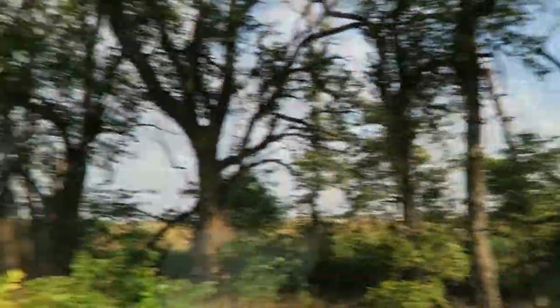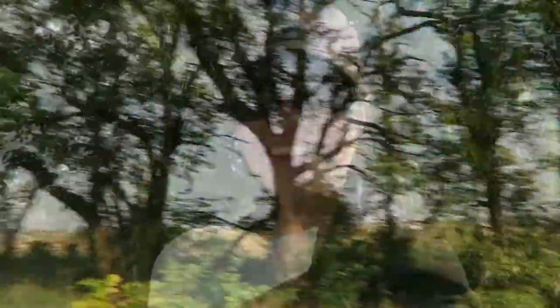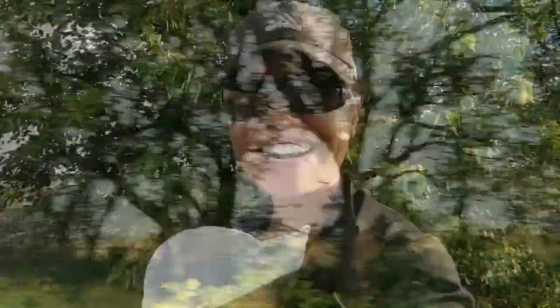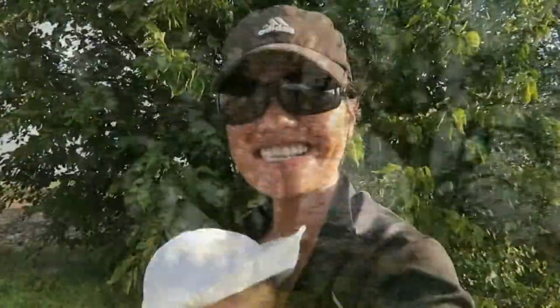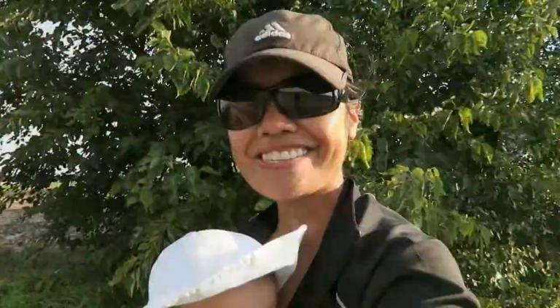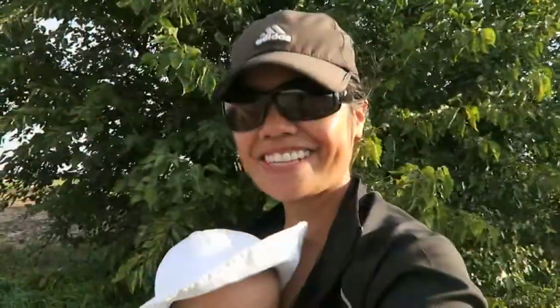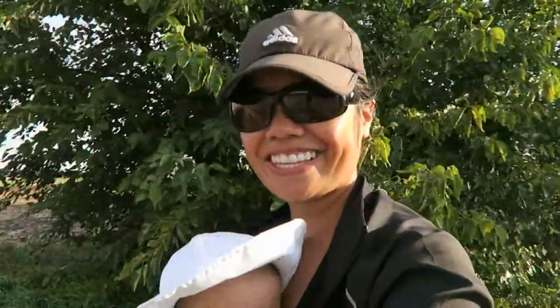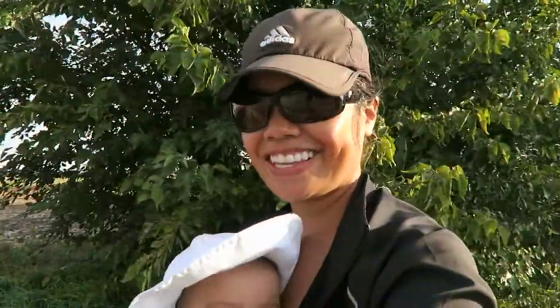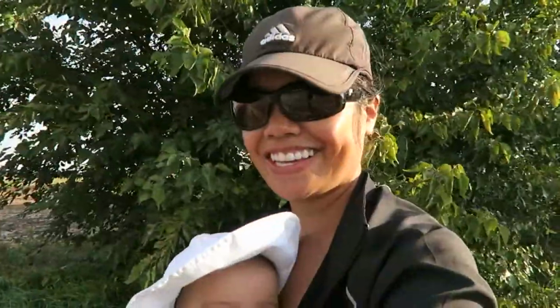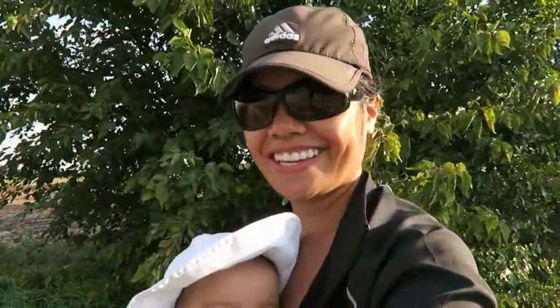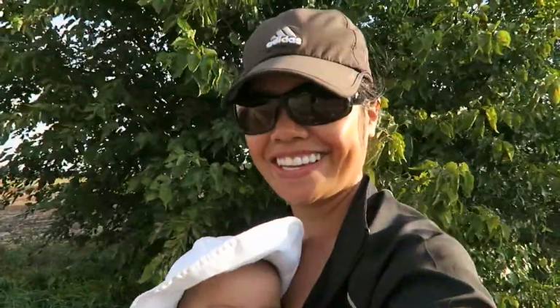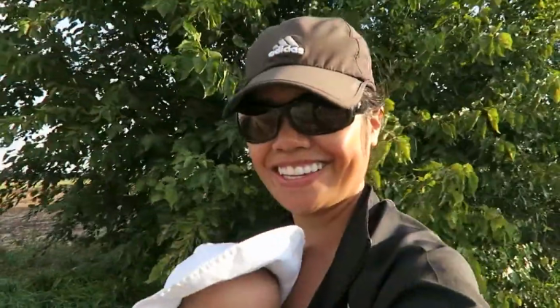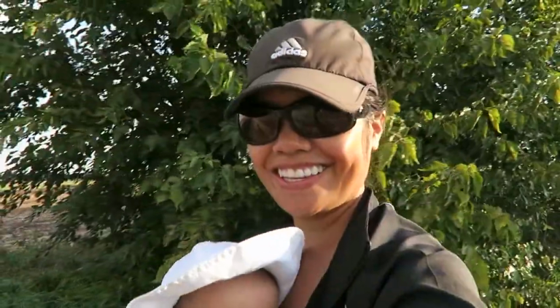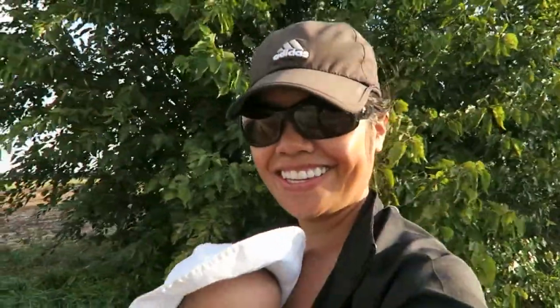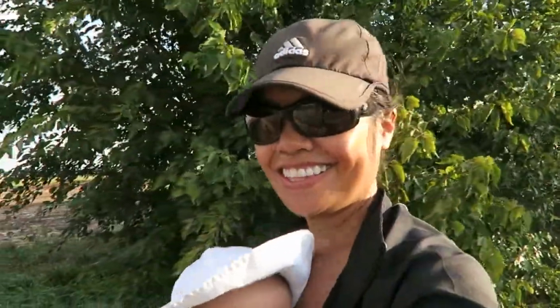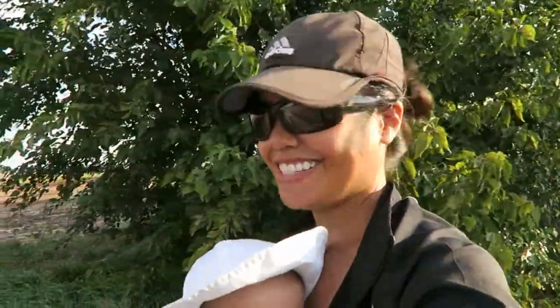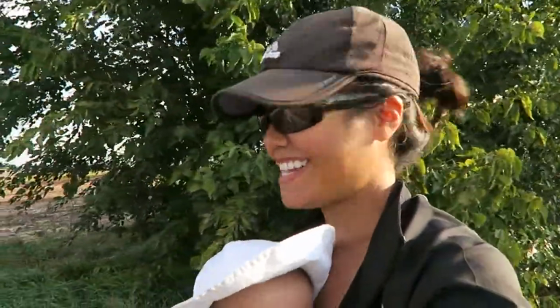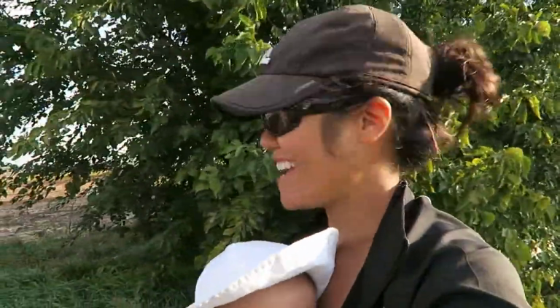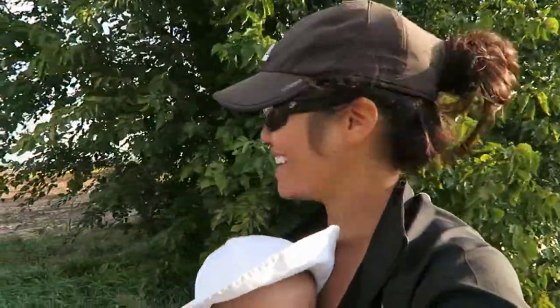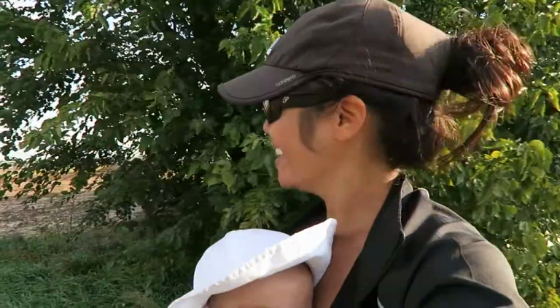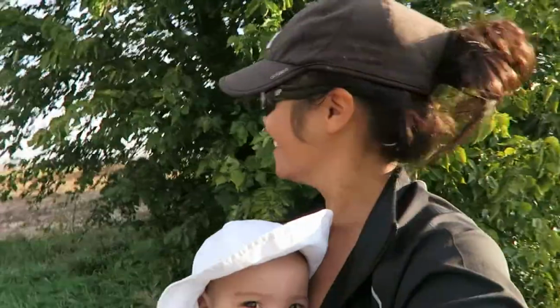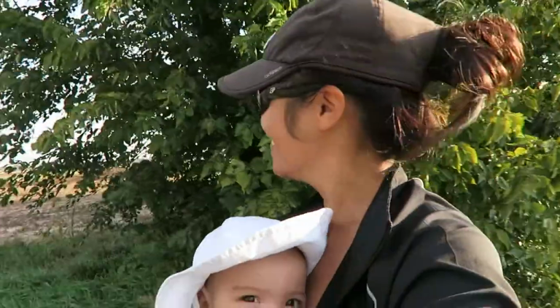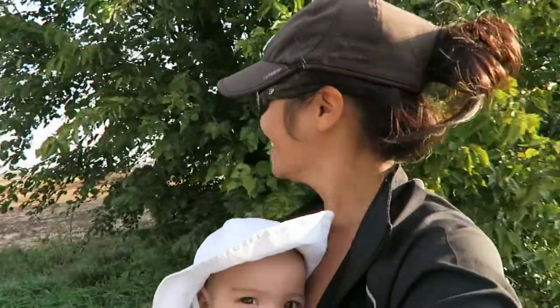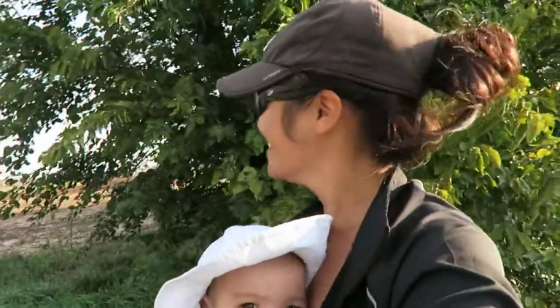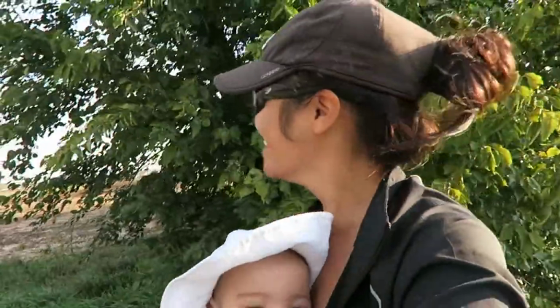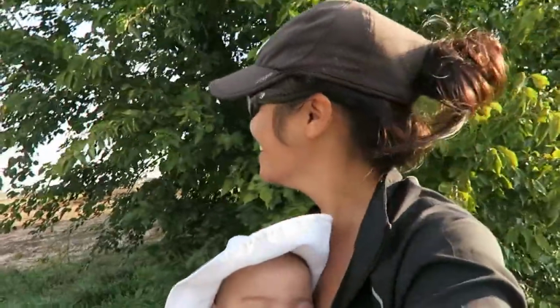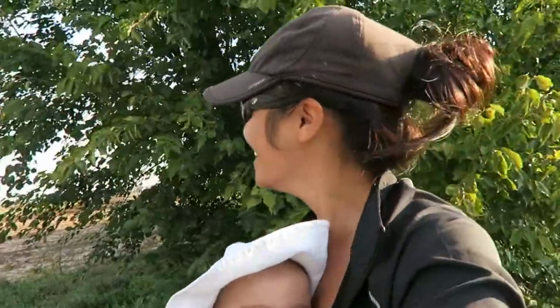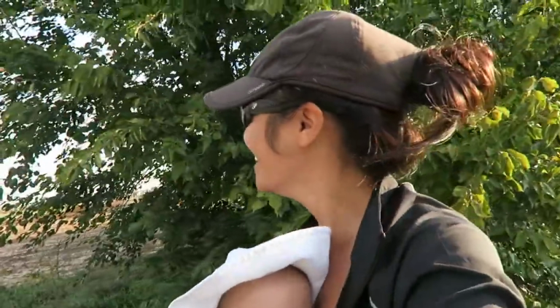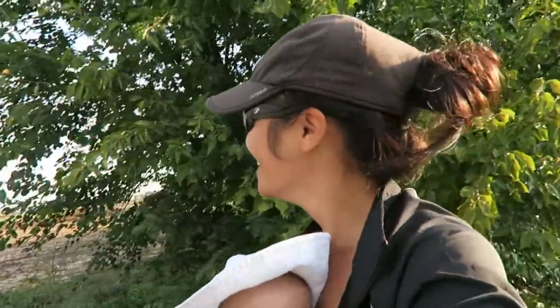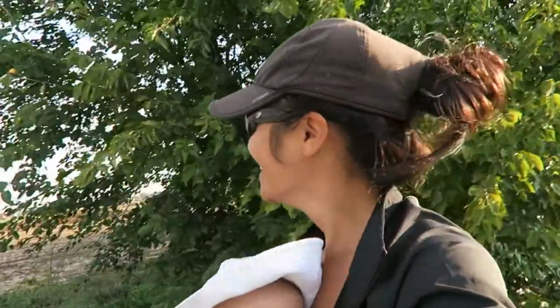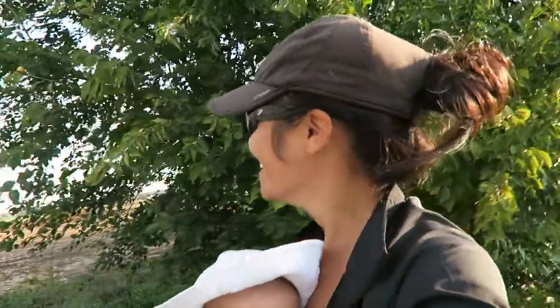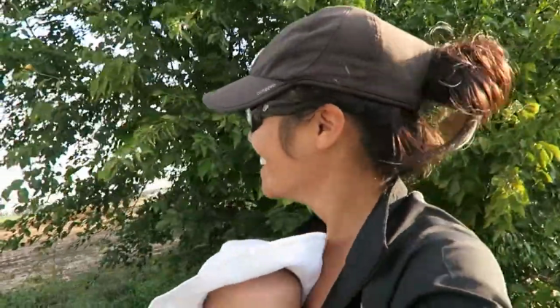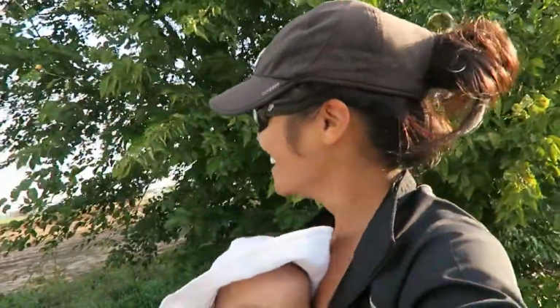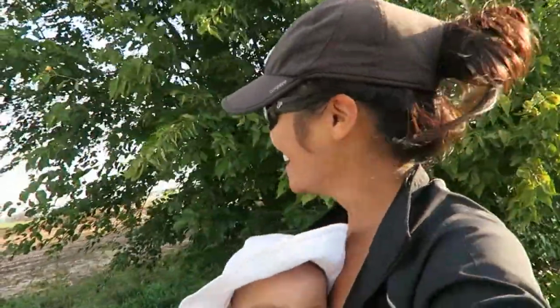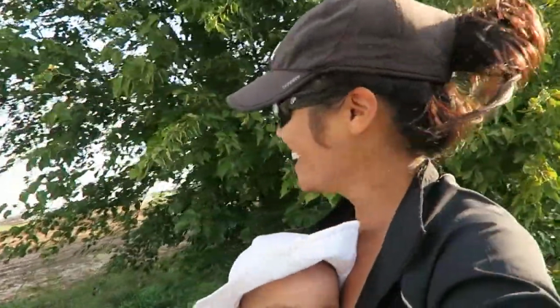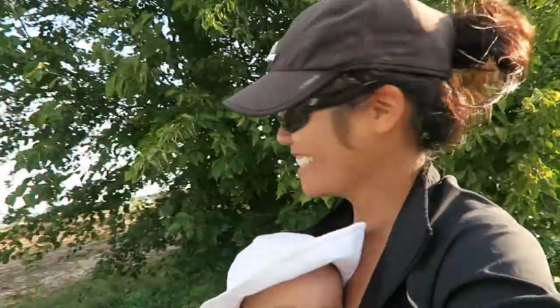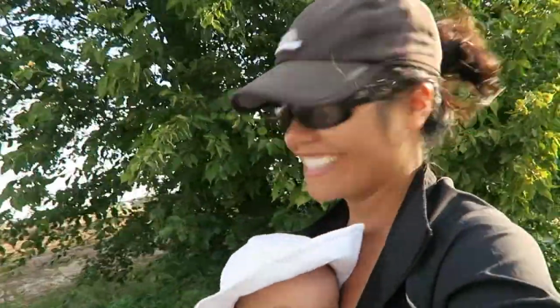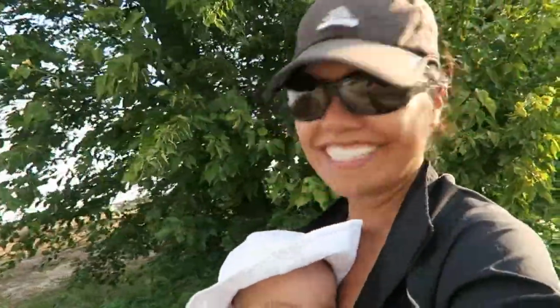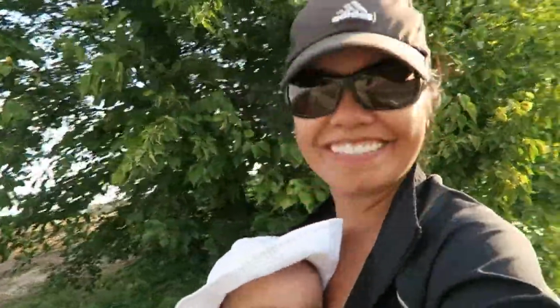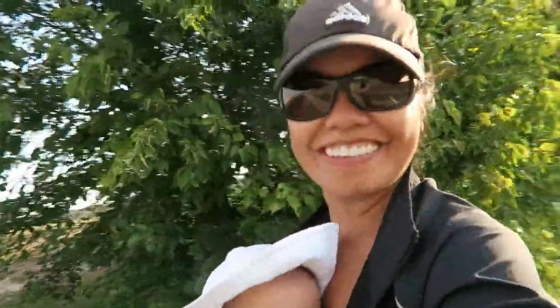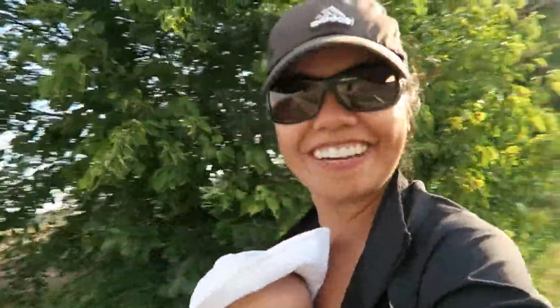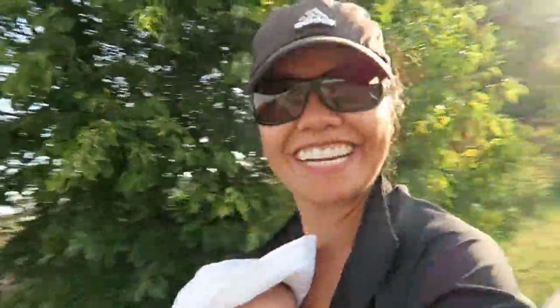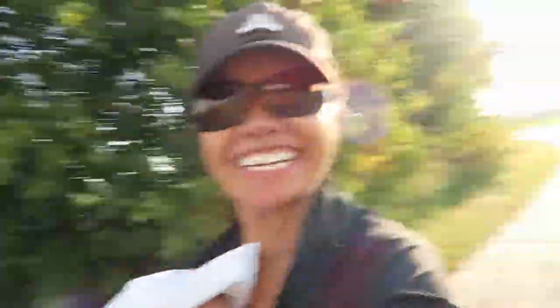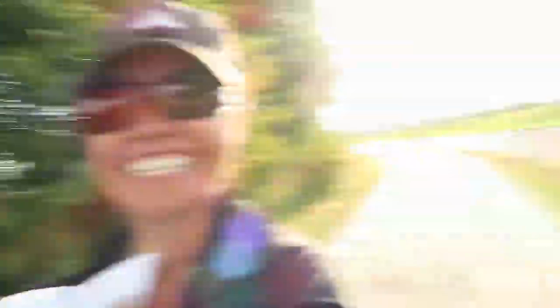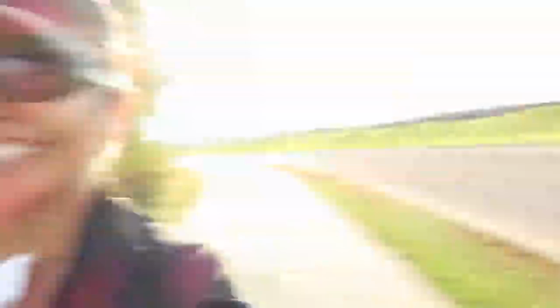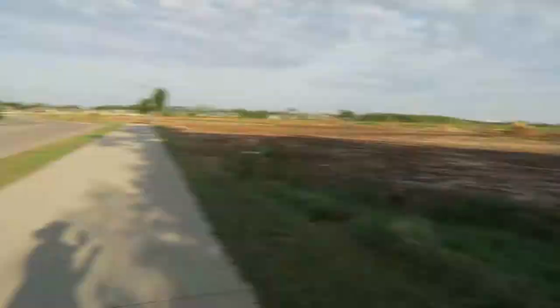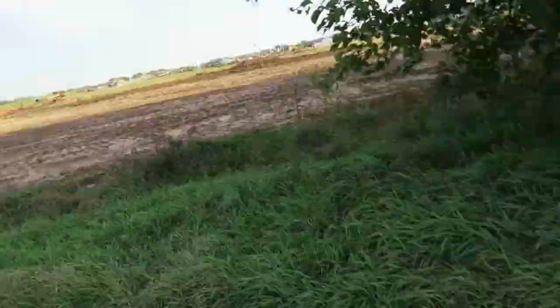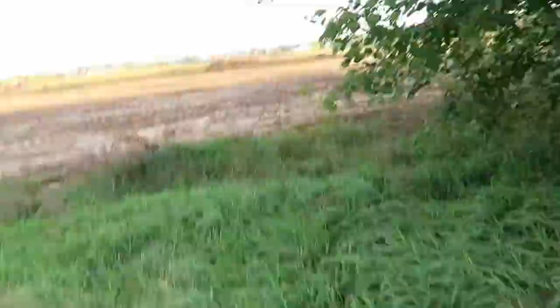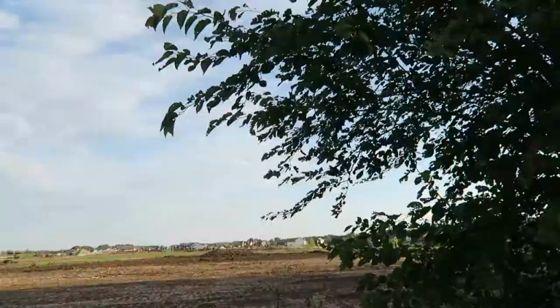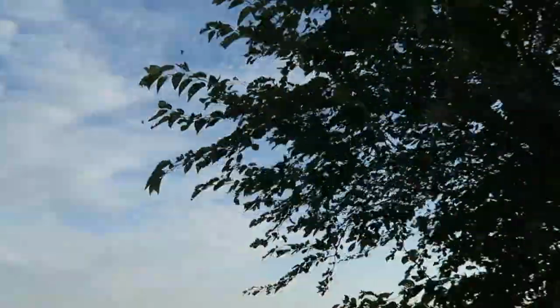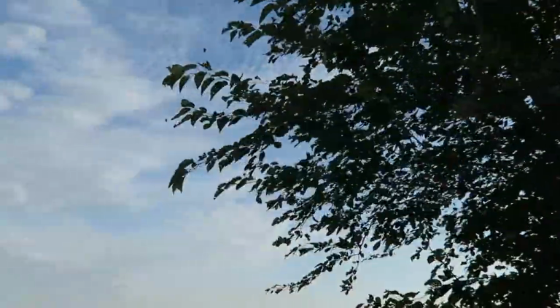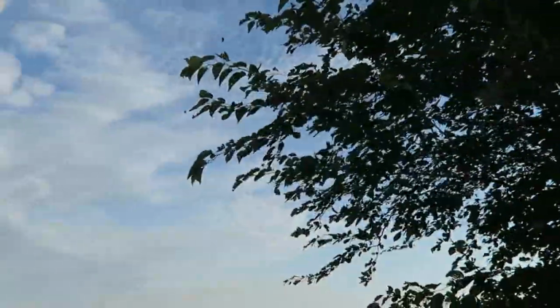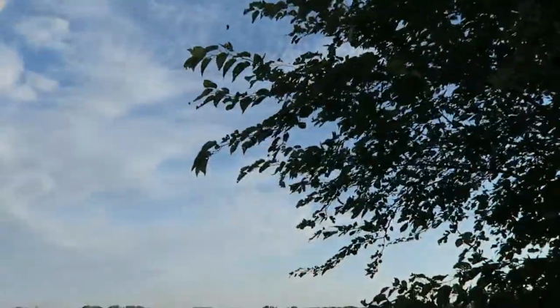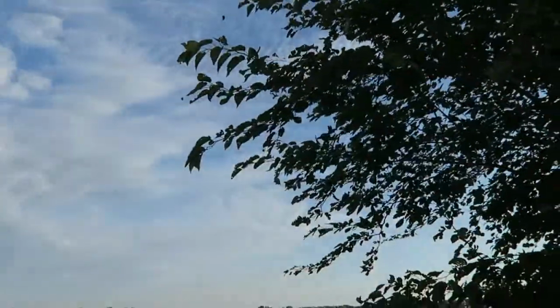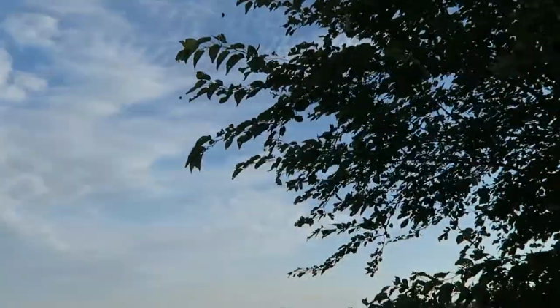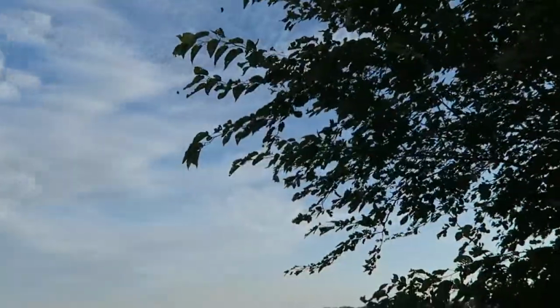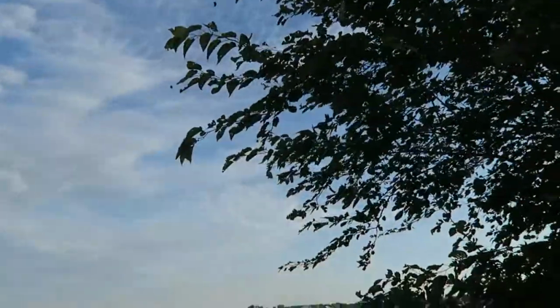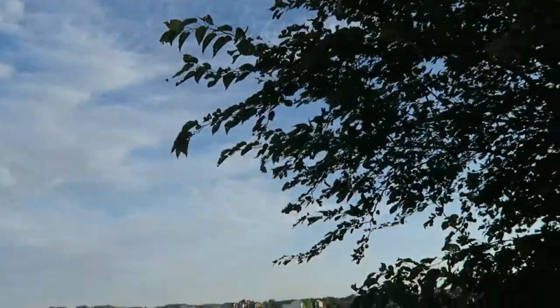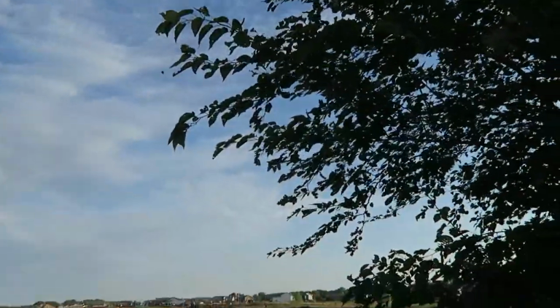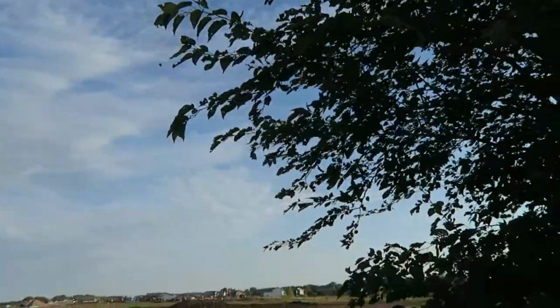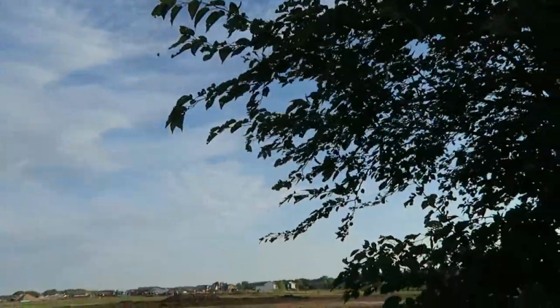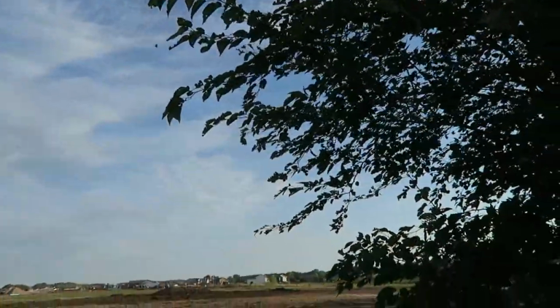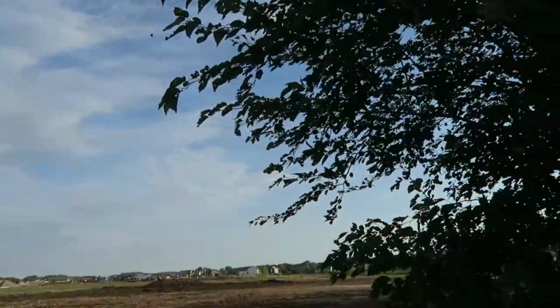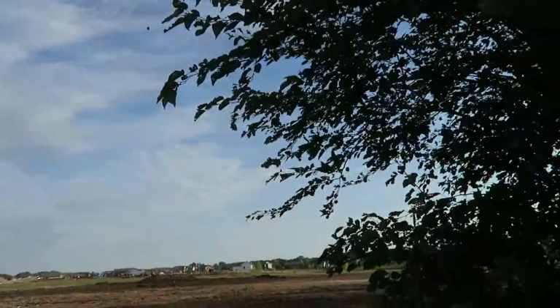We are entering the den. This is going to be great. There's a ton of them.